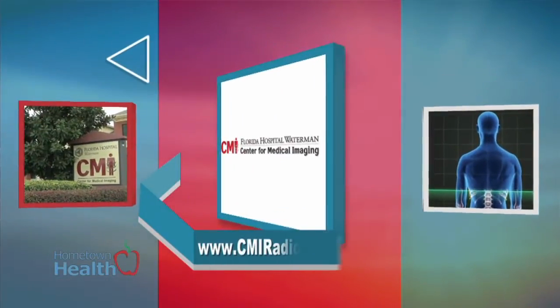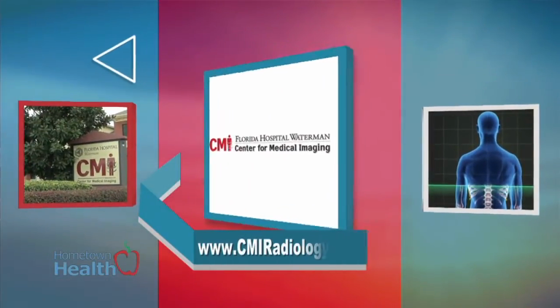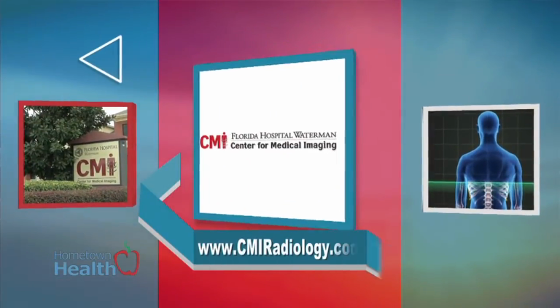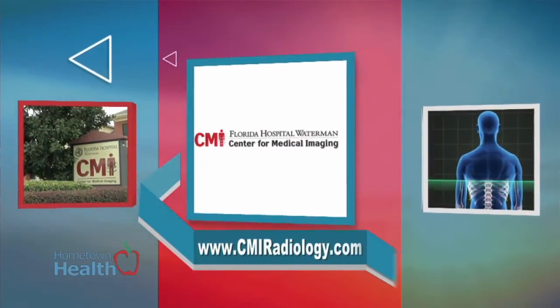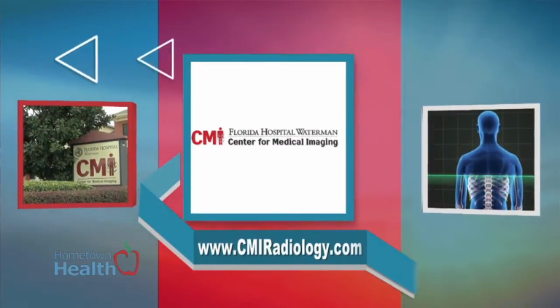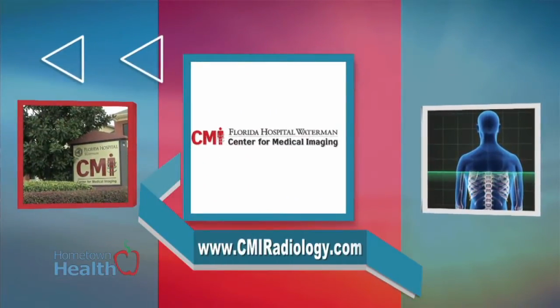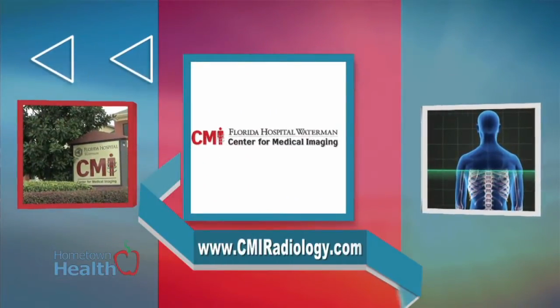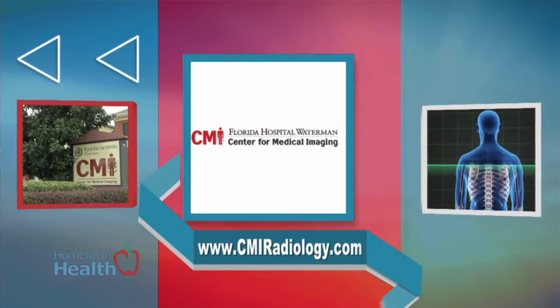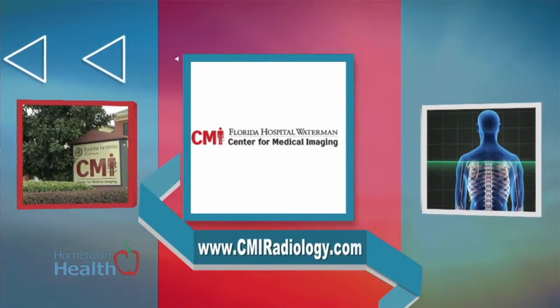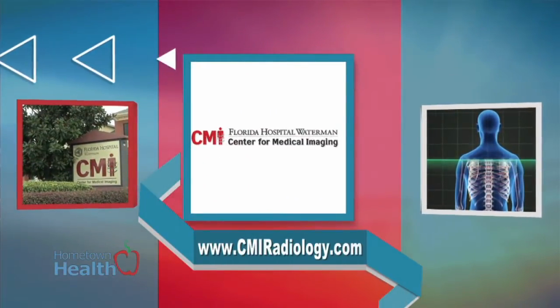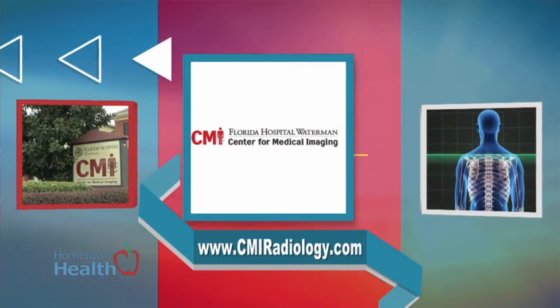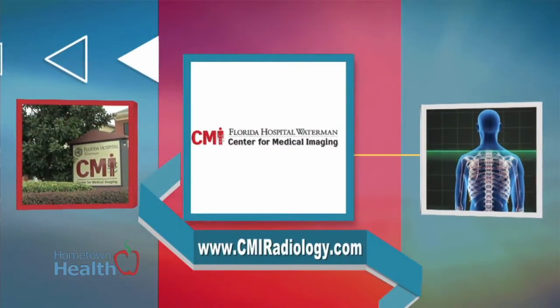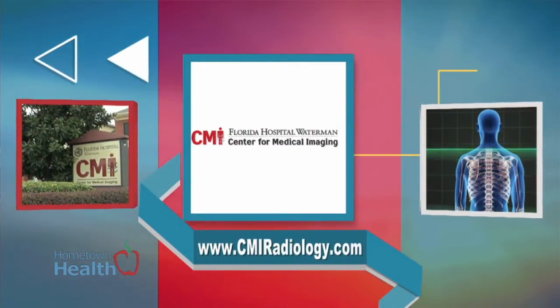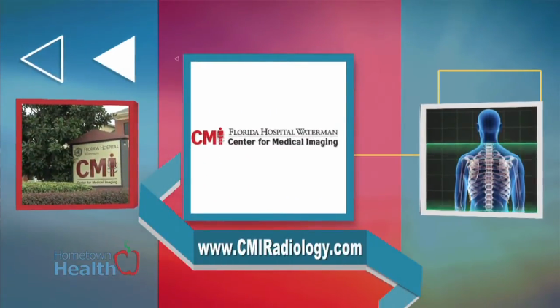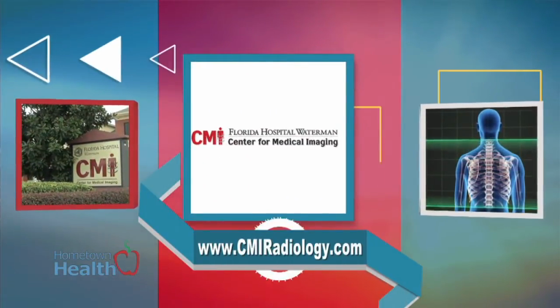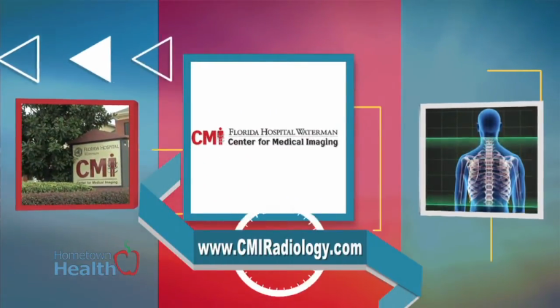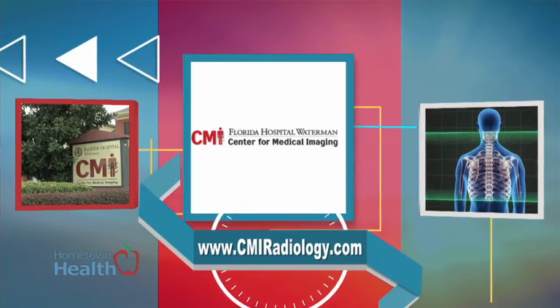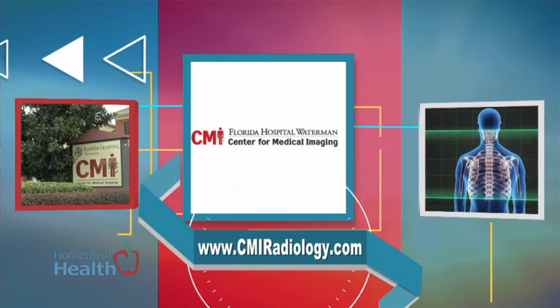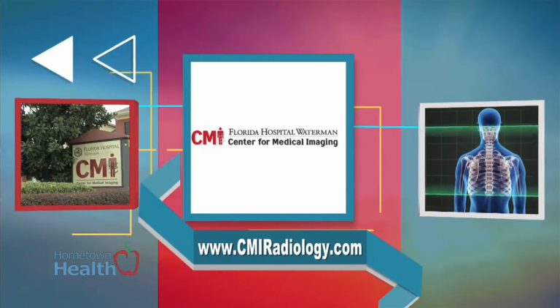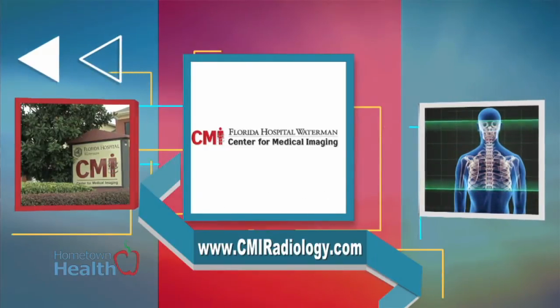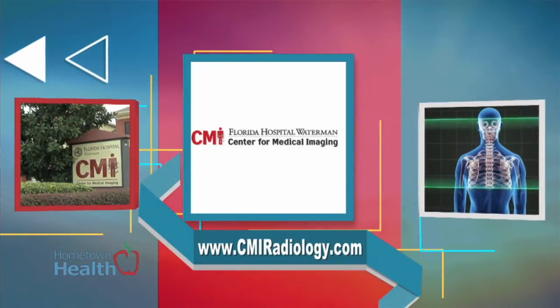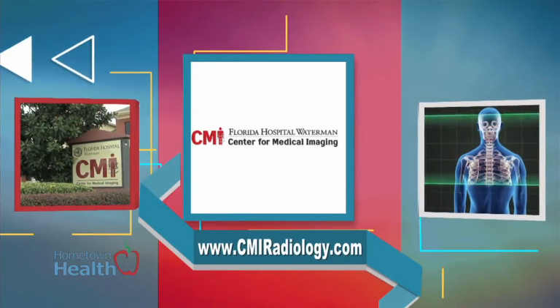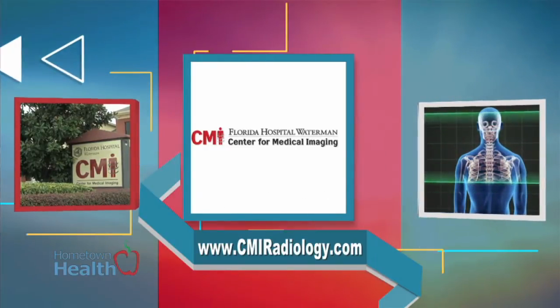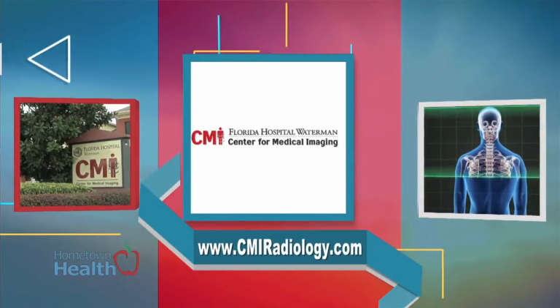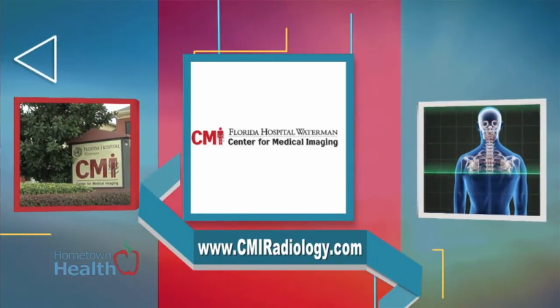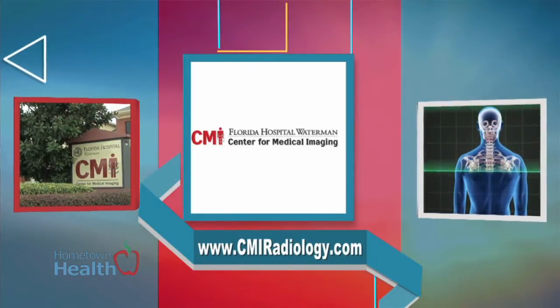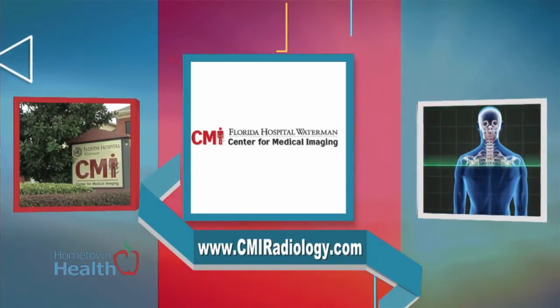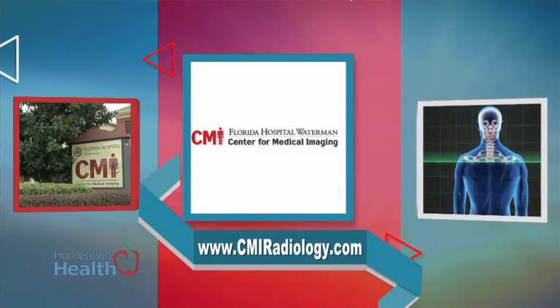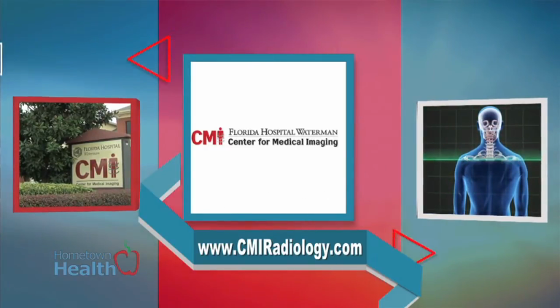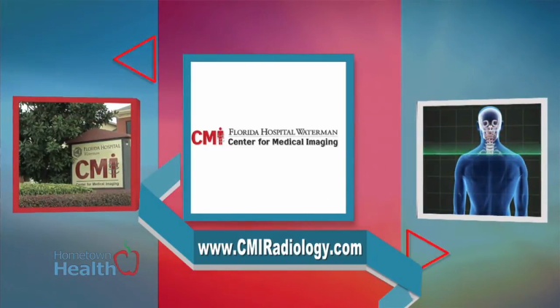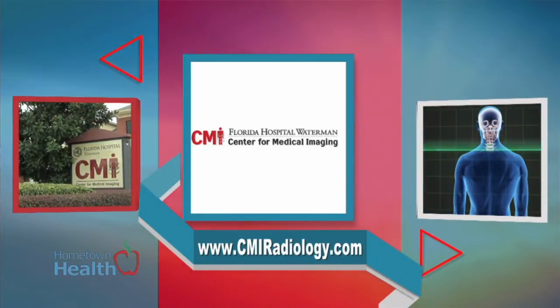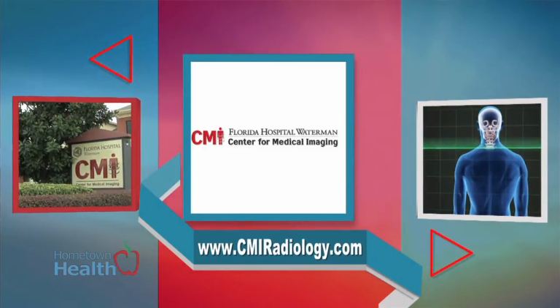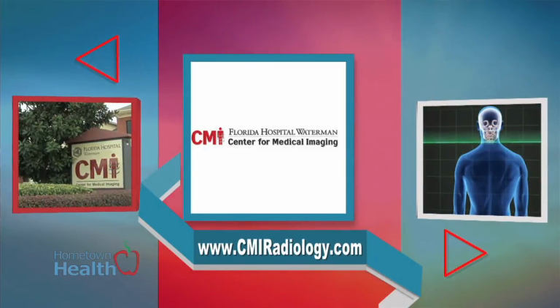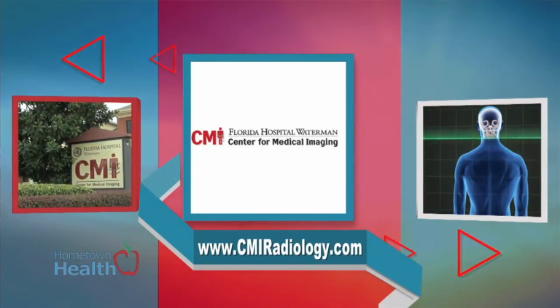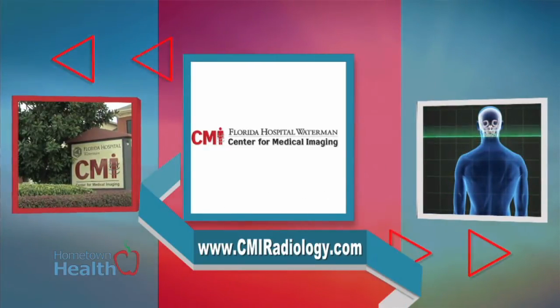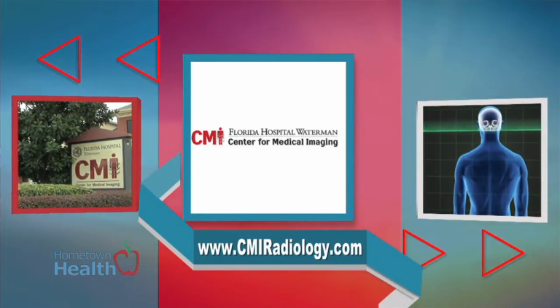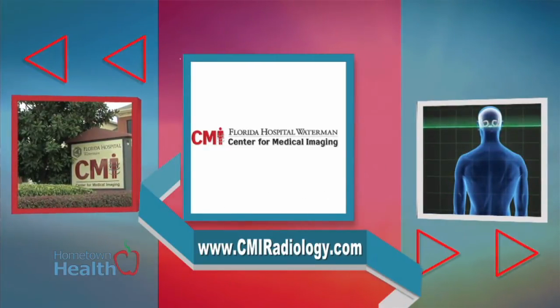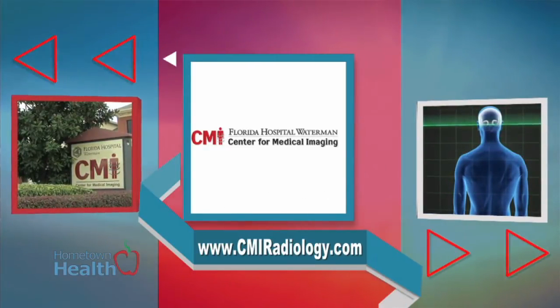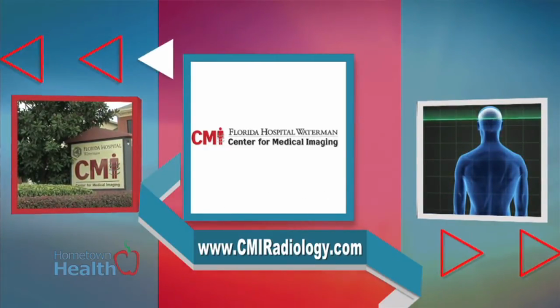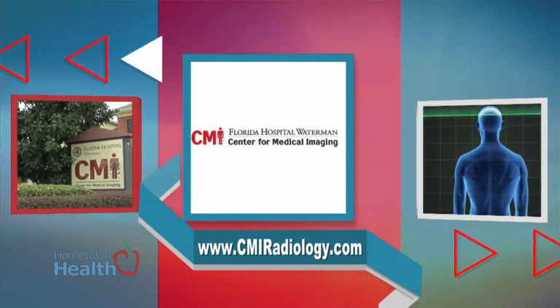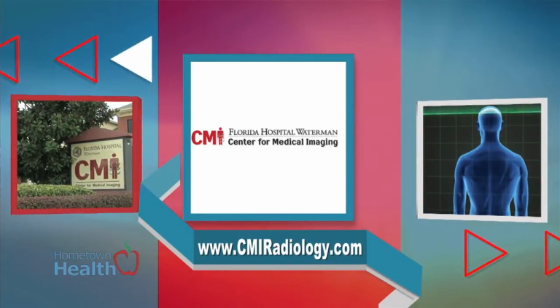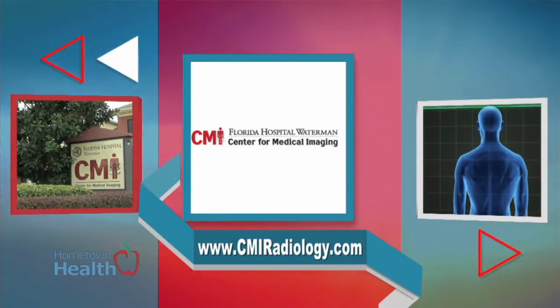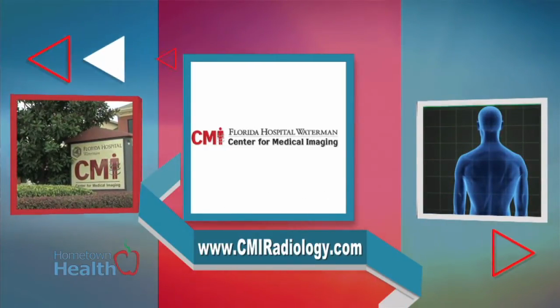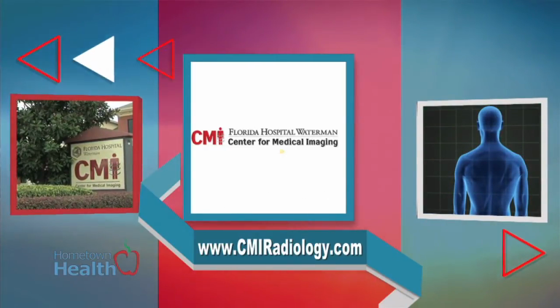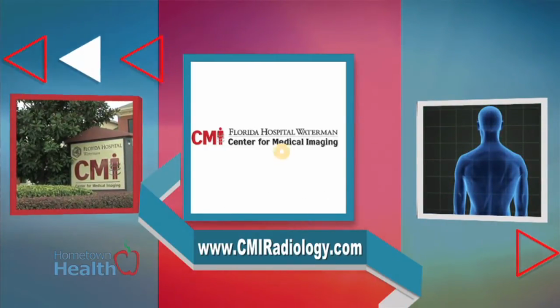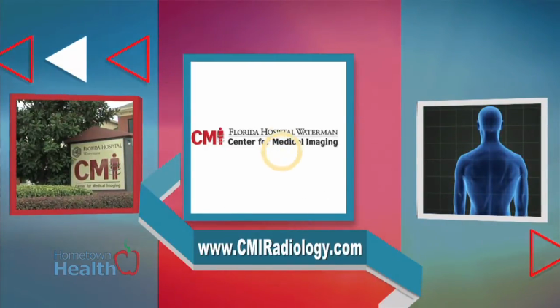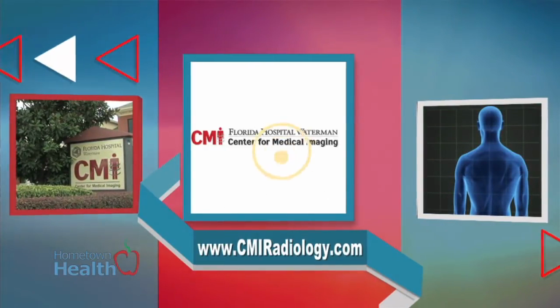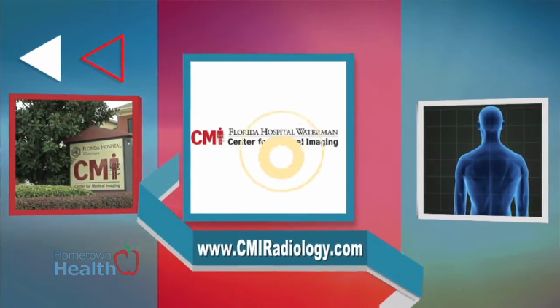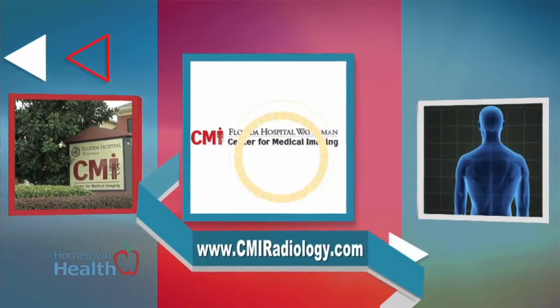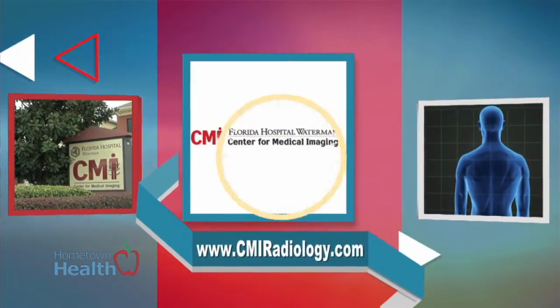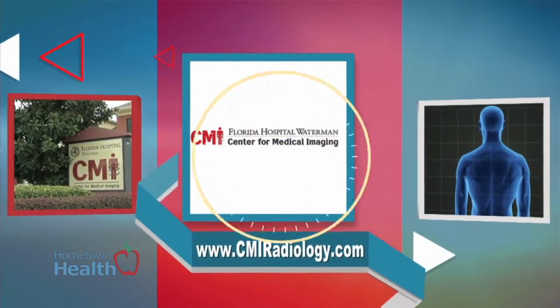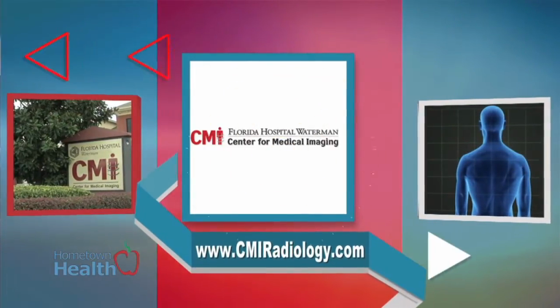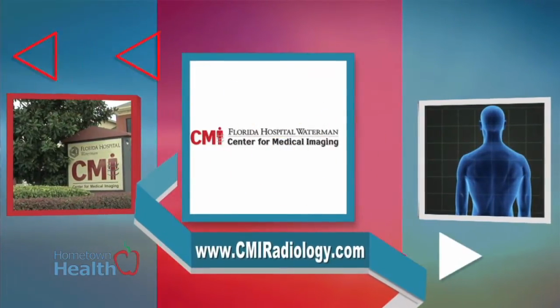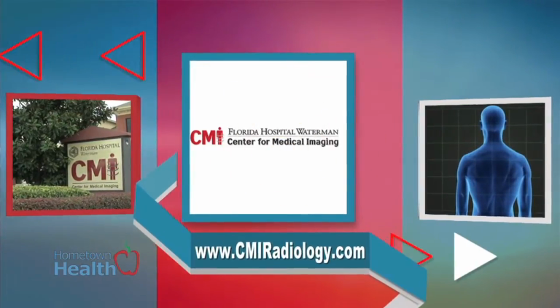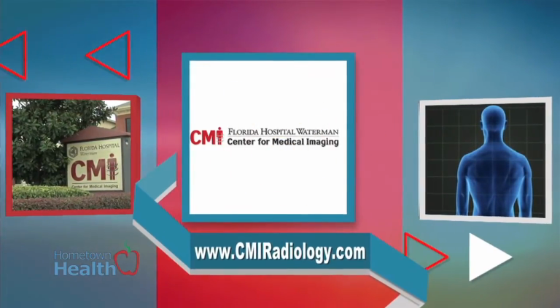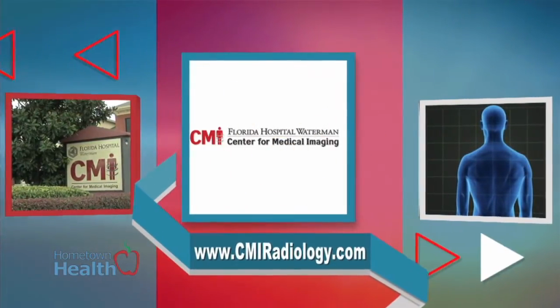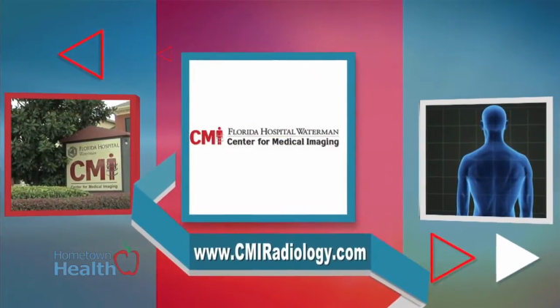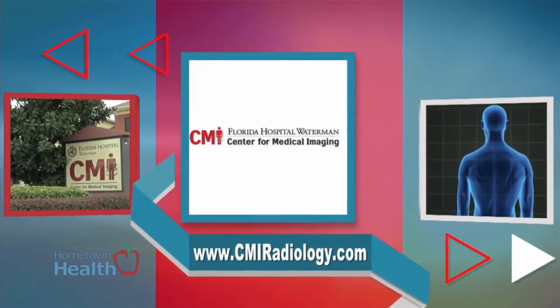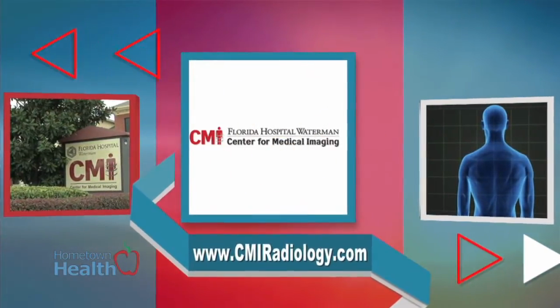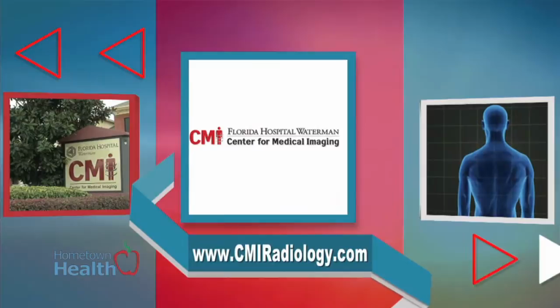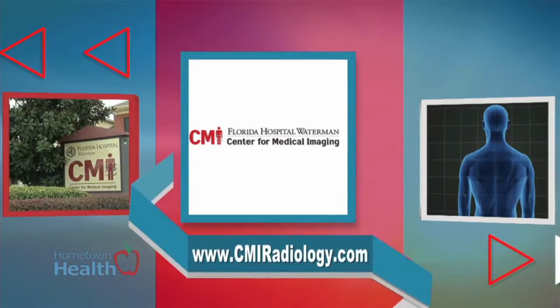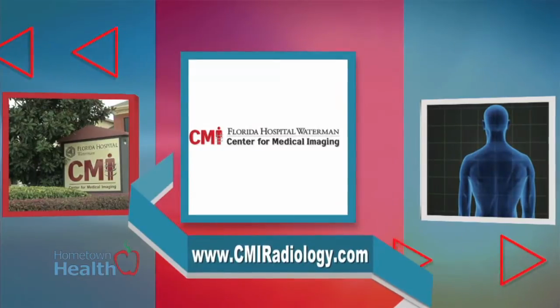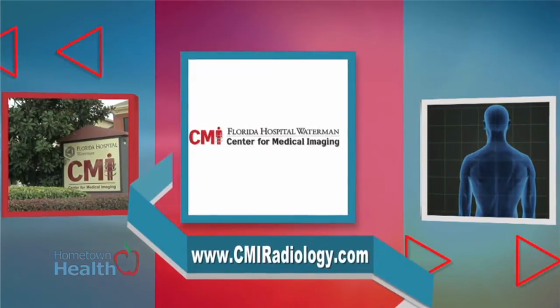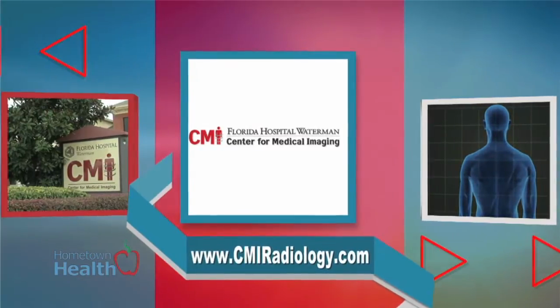Sterling Elder, Operations Manager at the Center for Medical Imaging, explains nuclear medicine and the role of nuclear technologists.